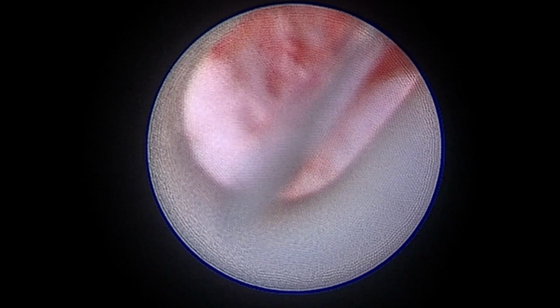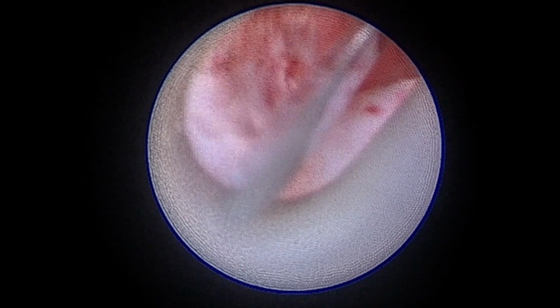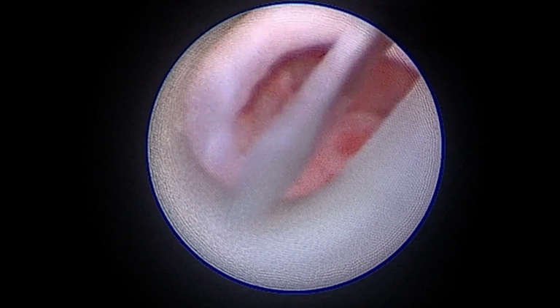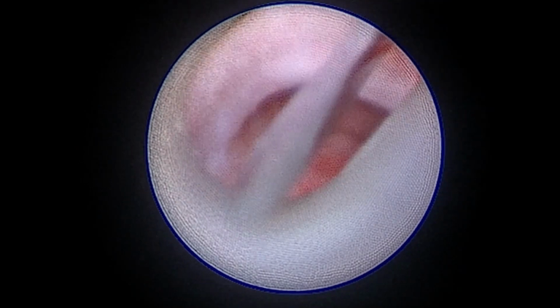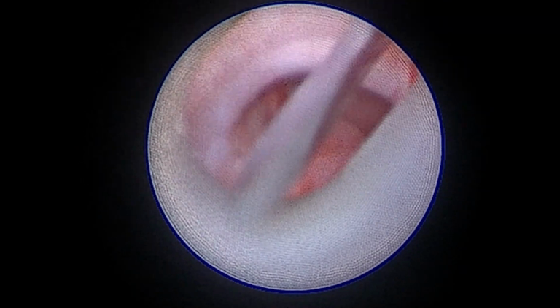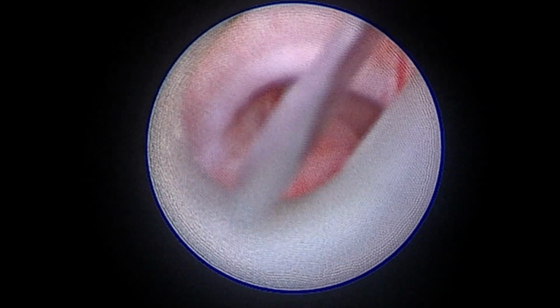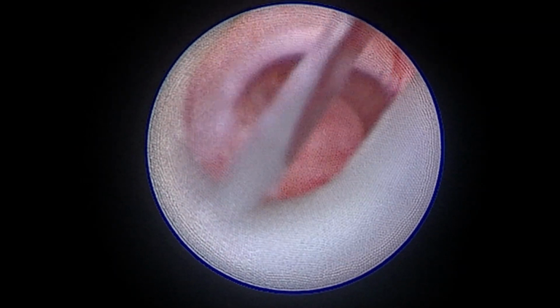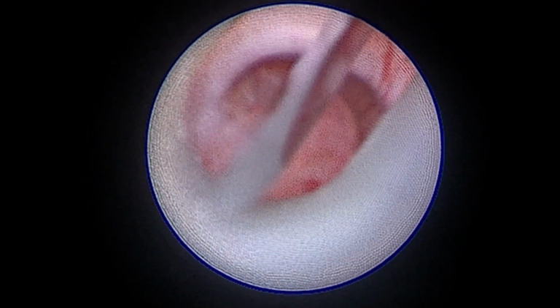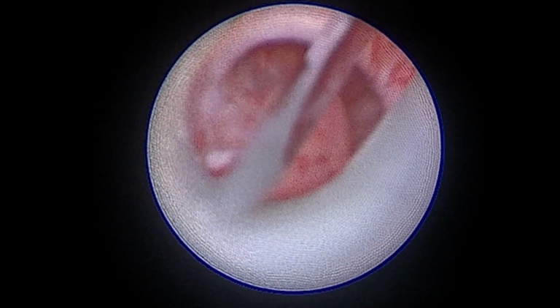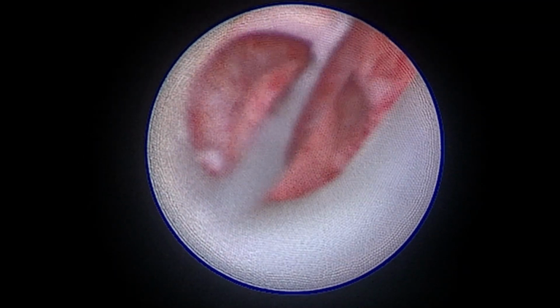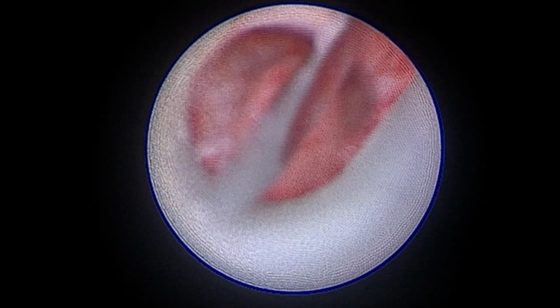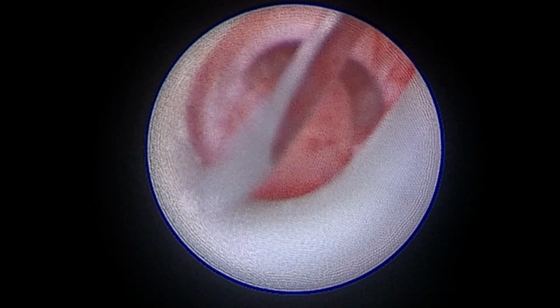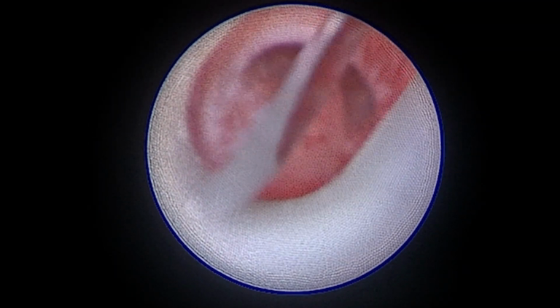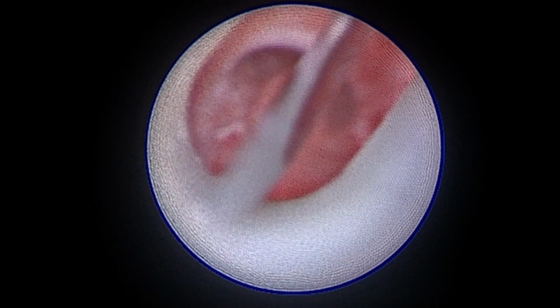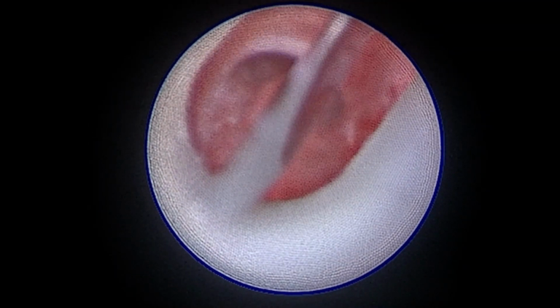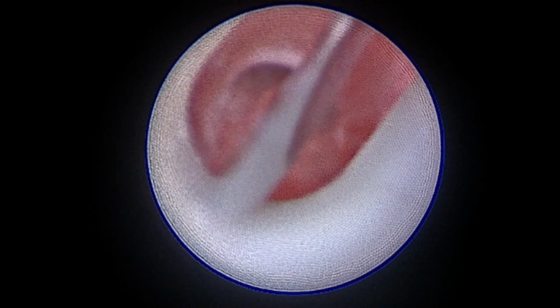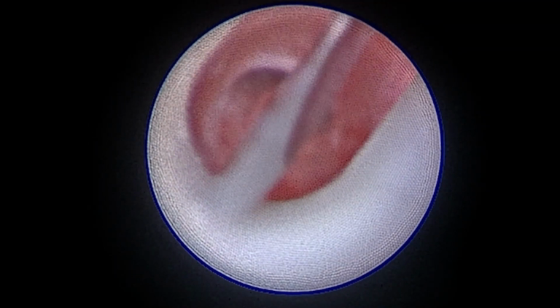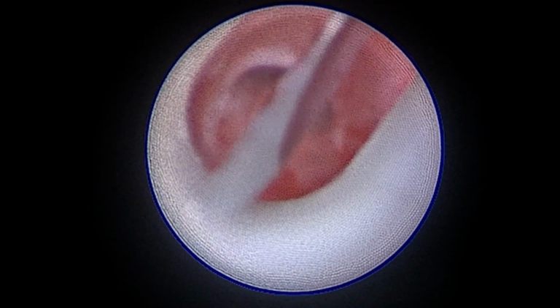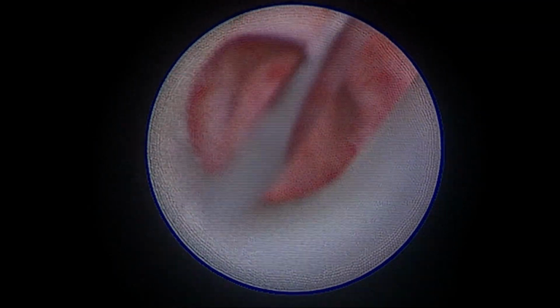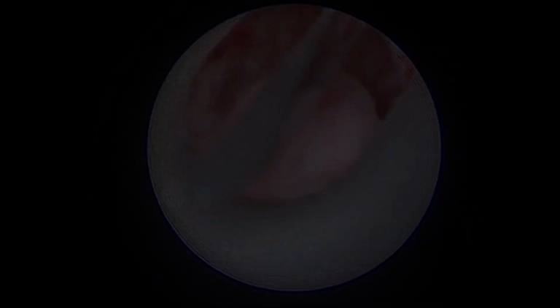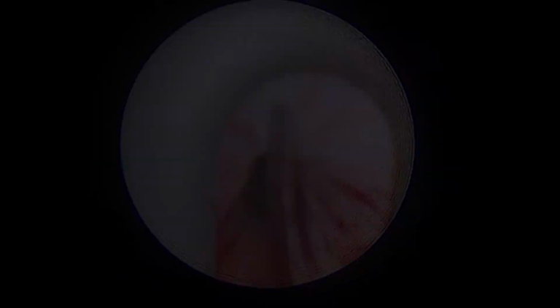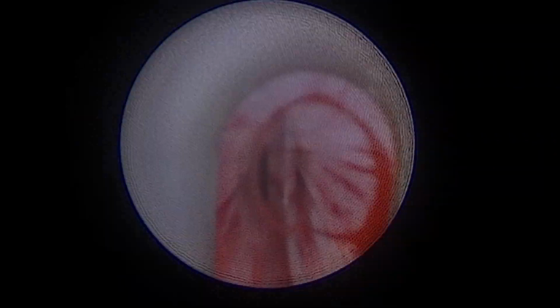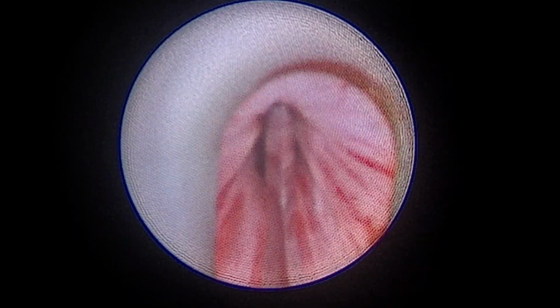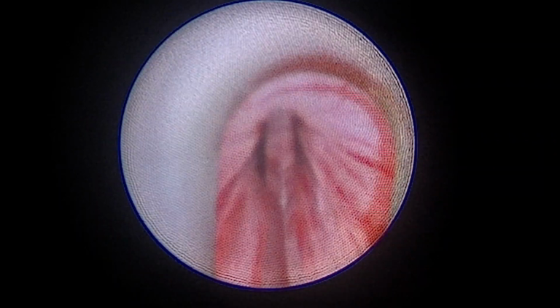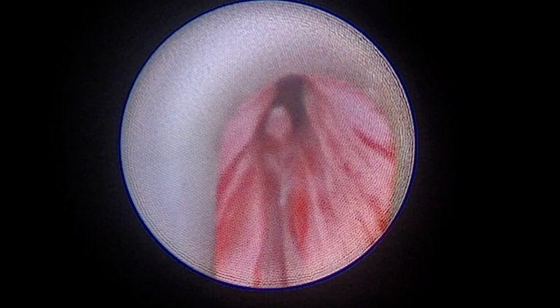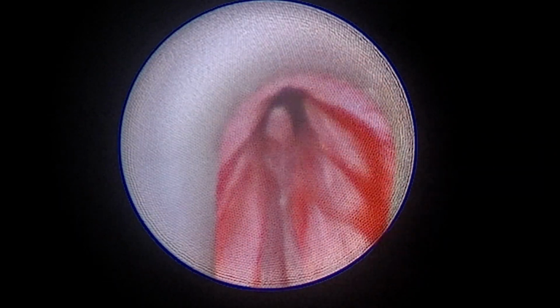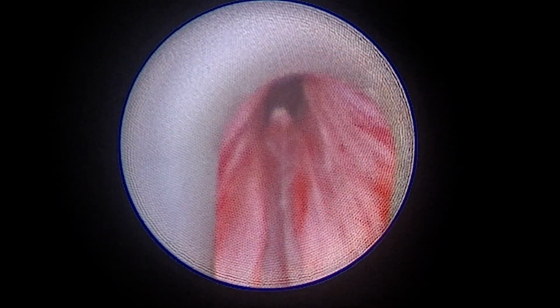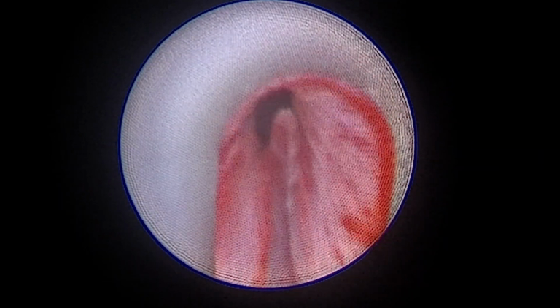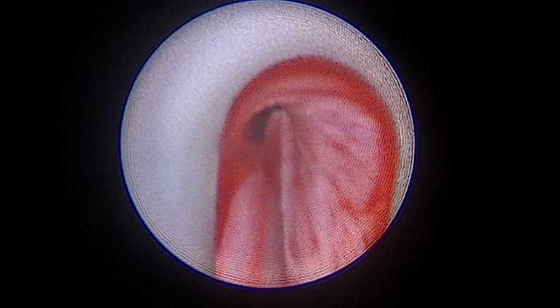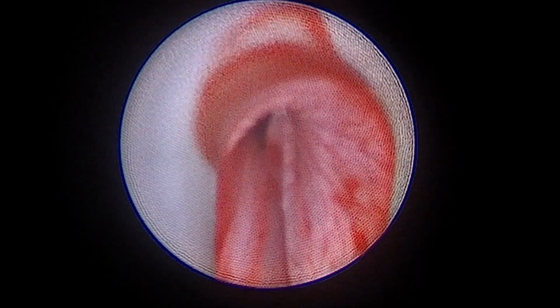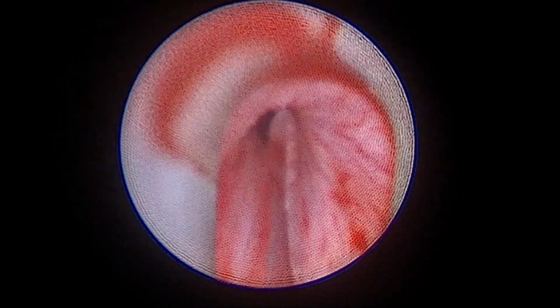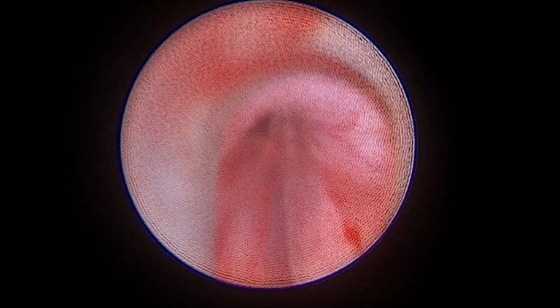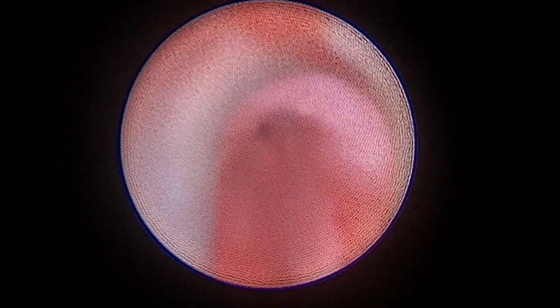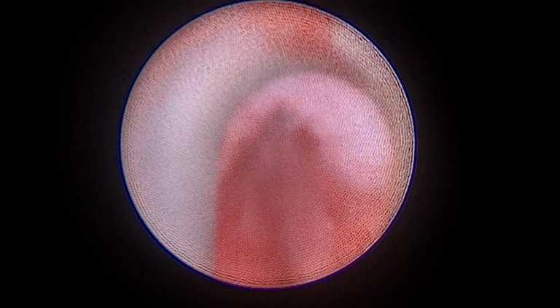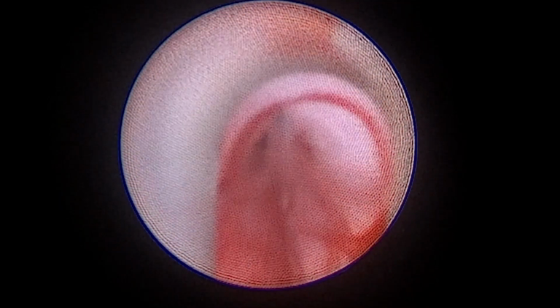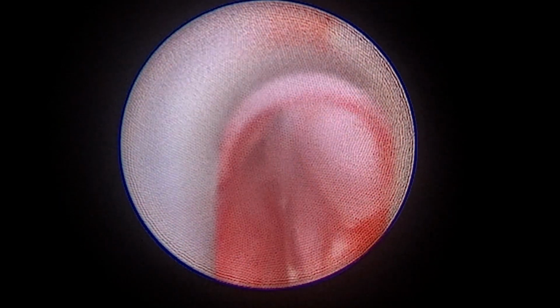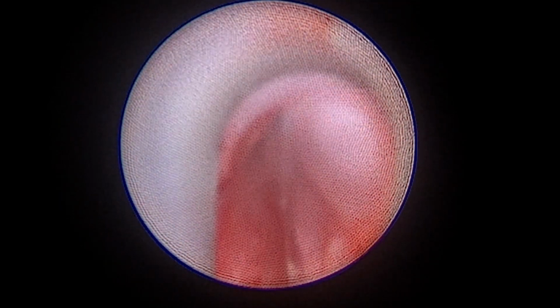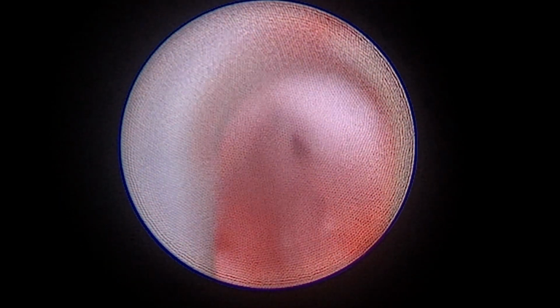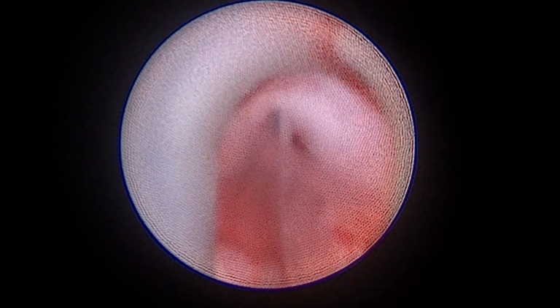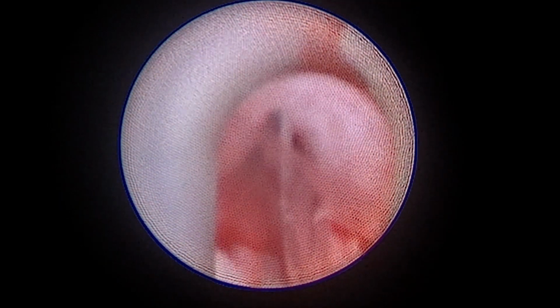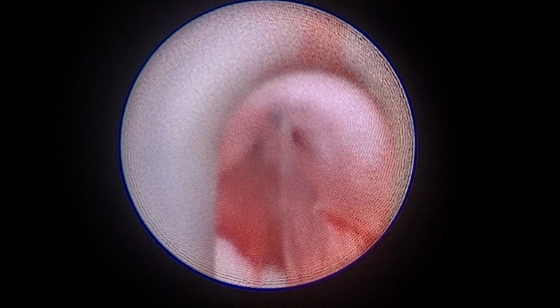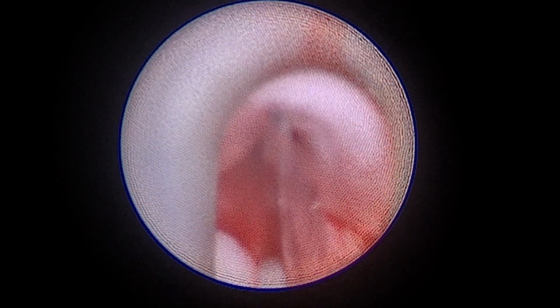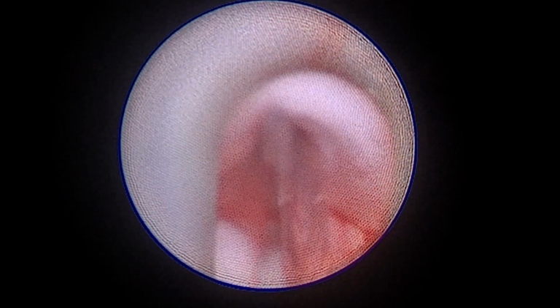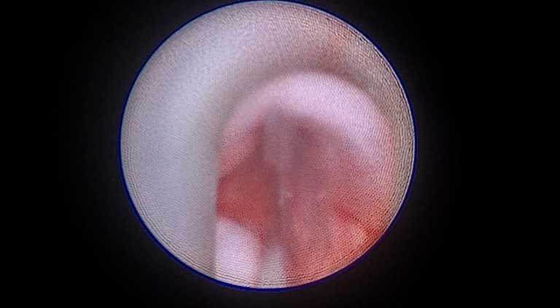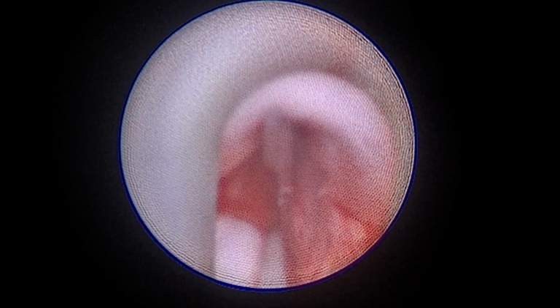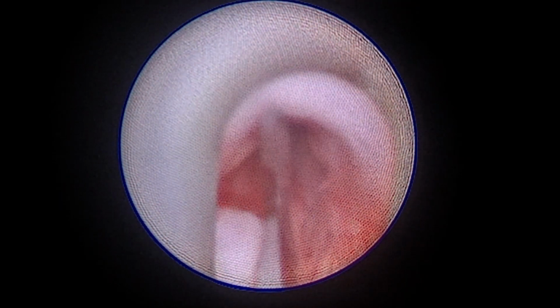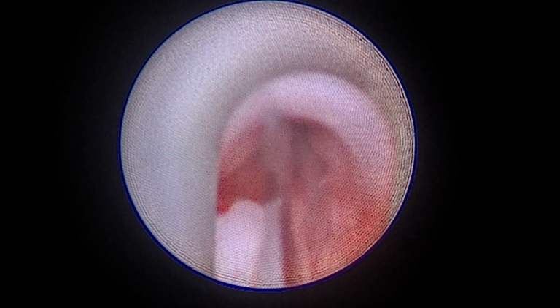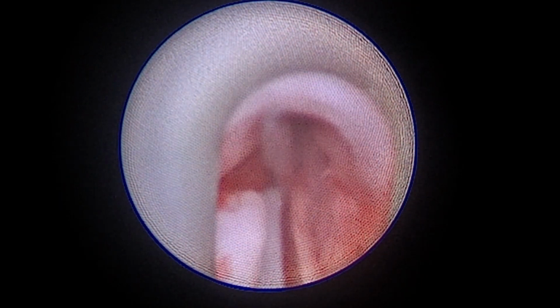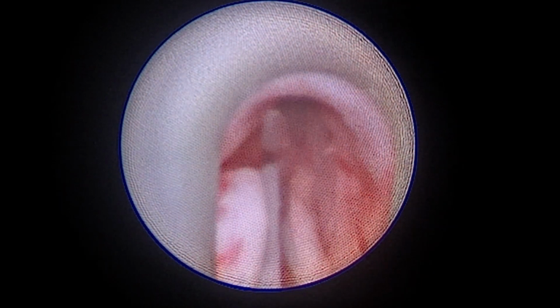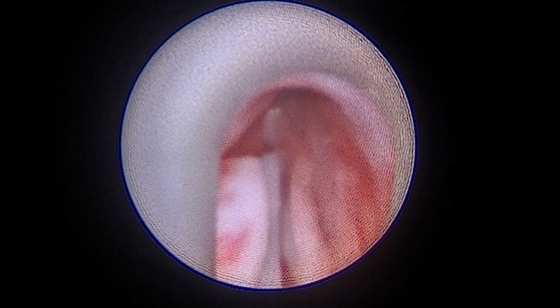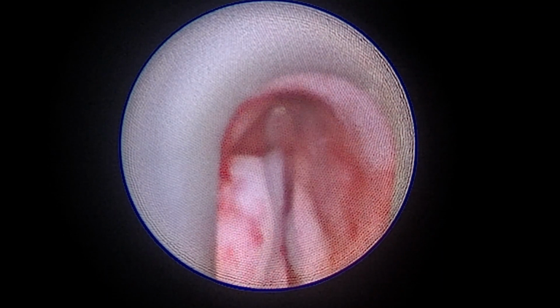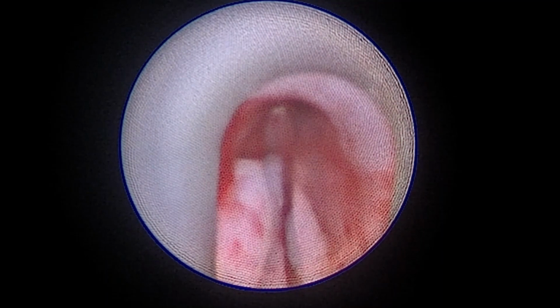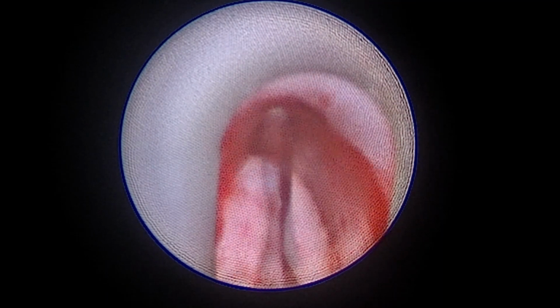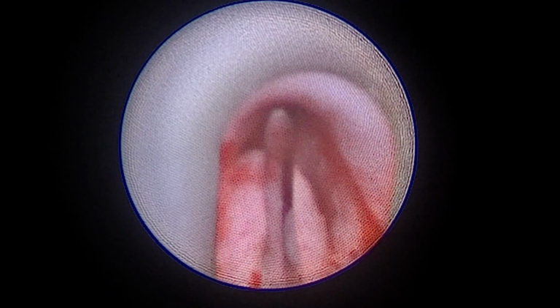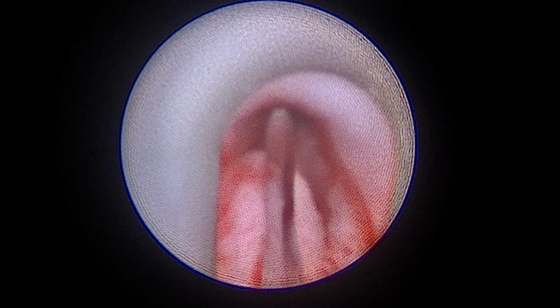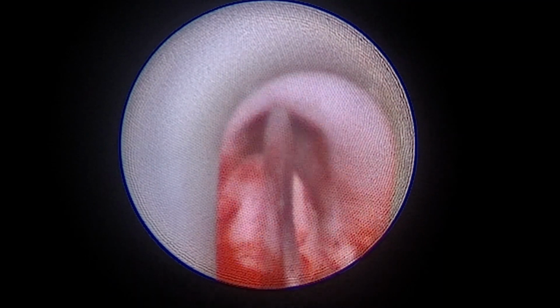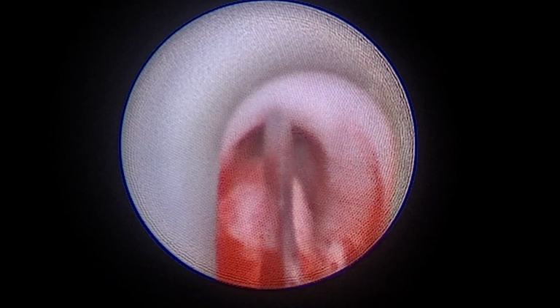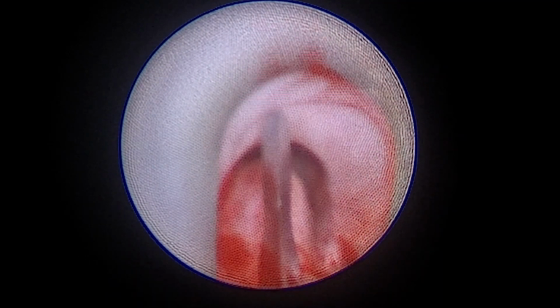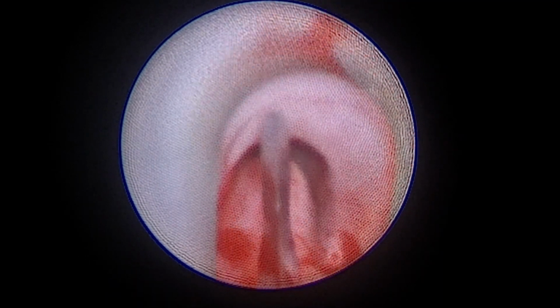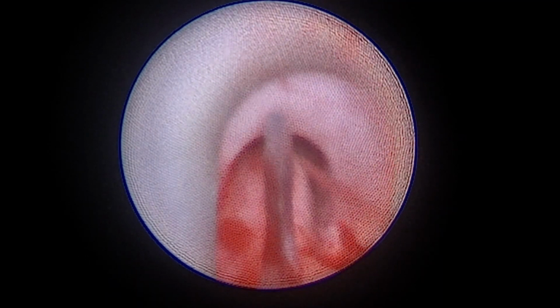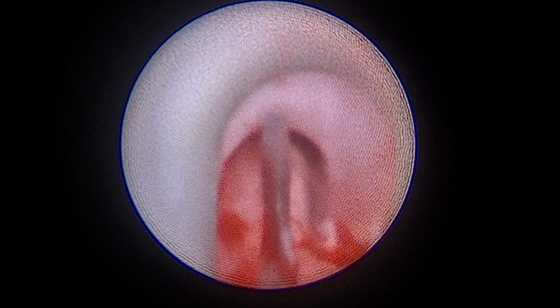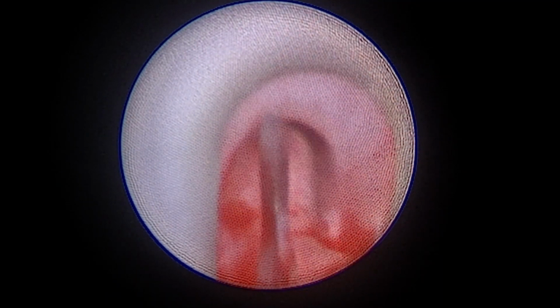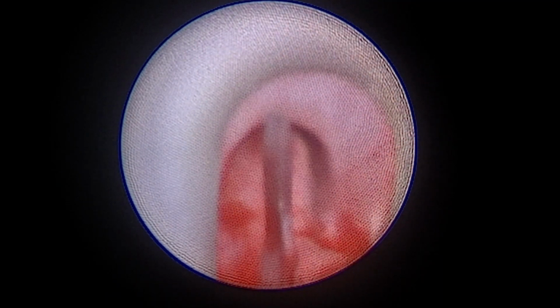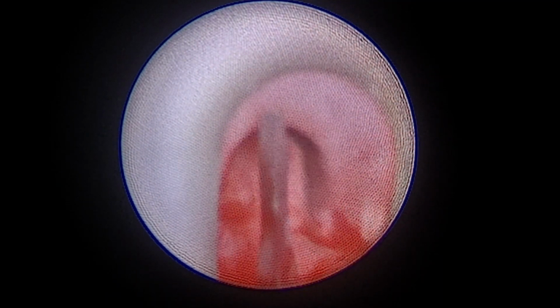Finally, the valves are inspected one last time and successful ablation can be appreciated.